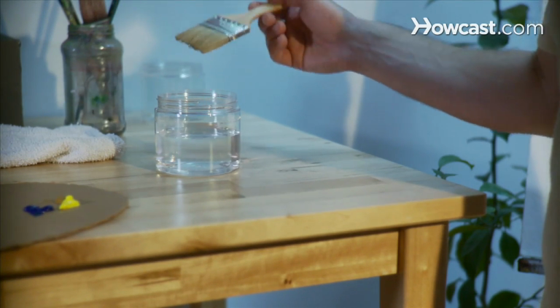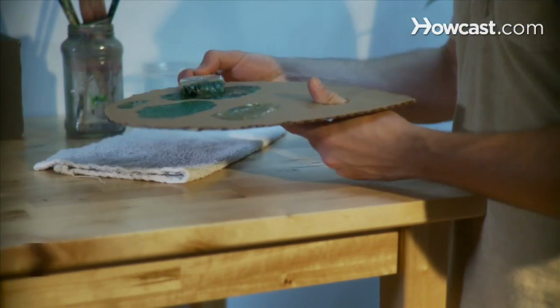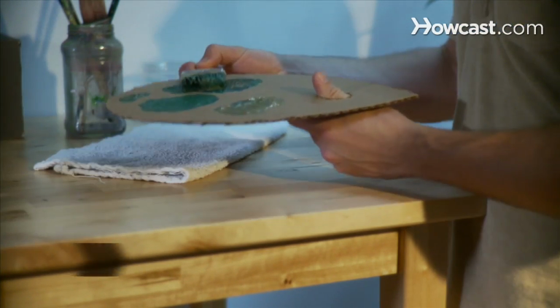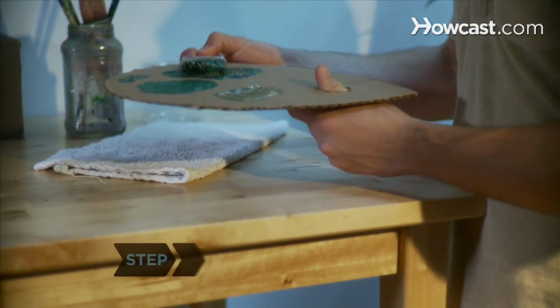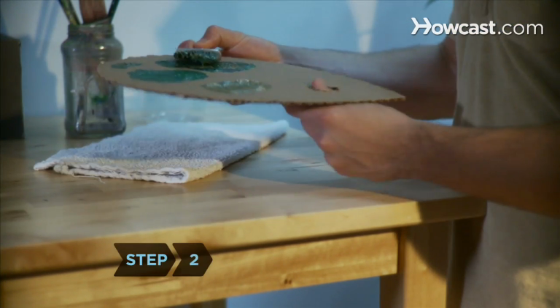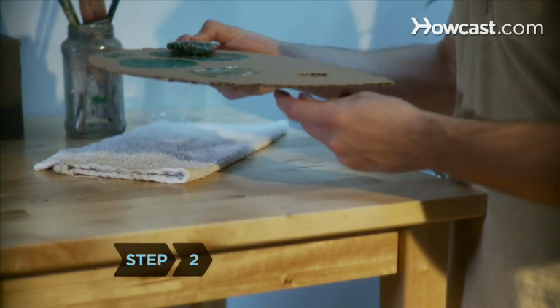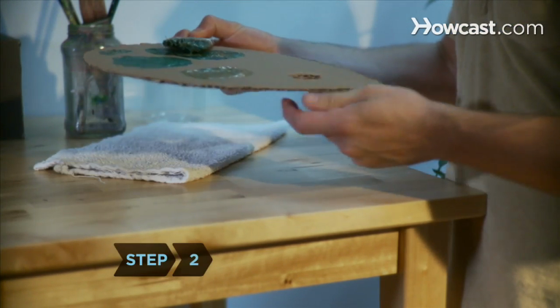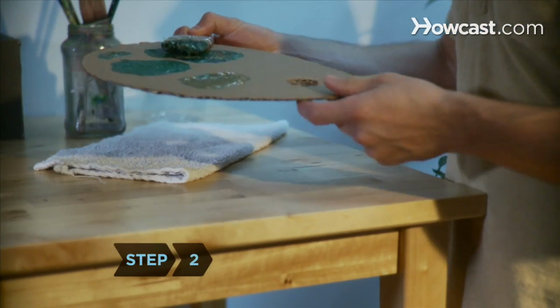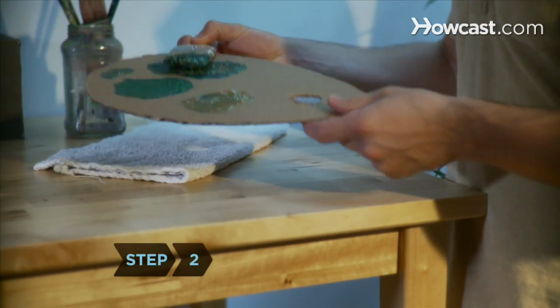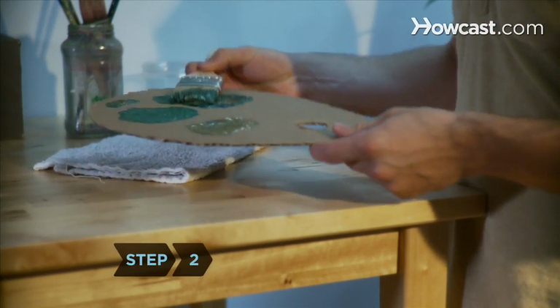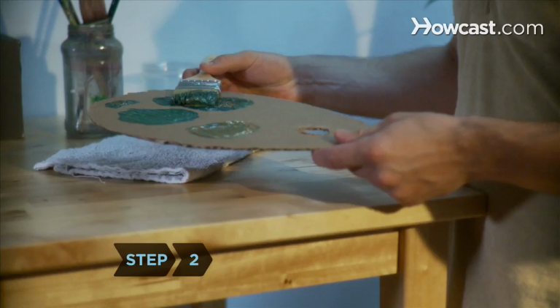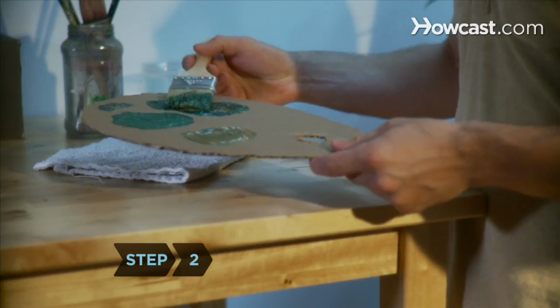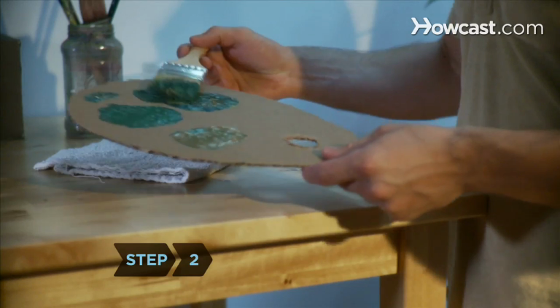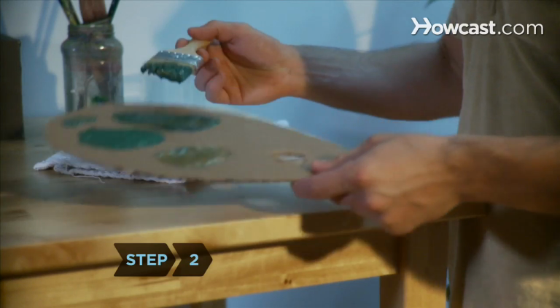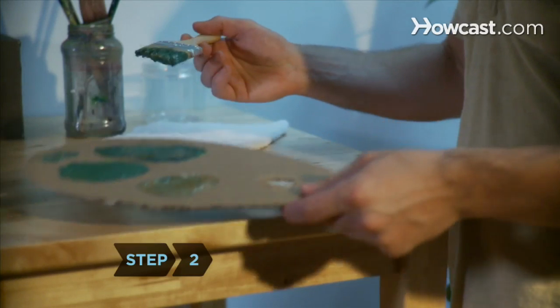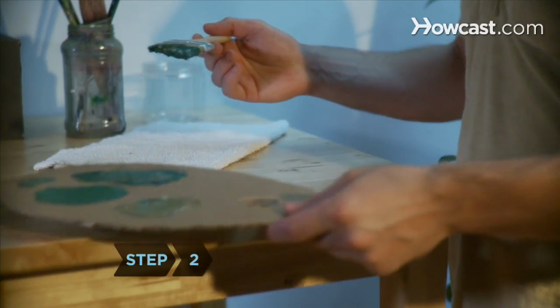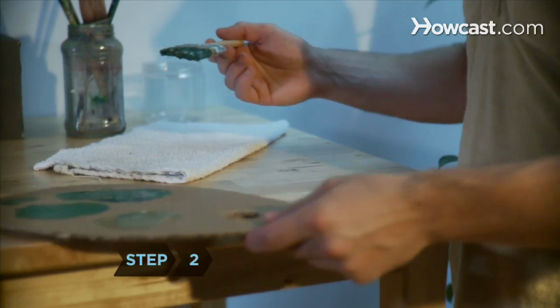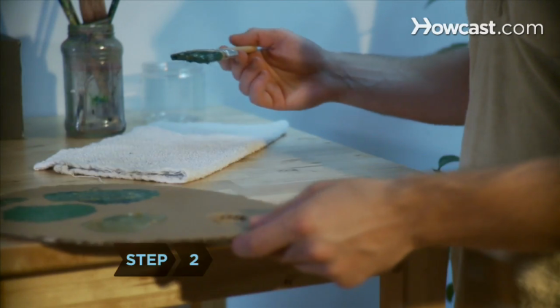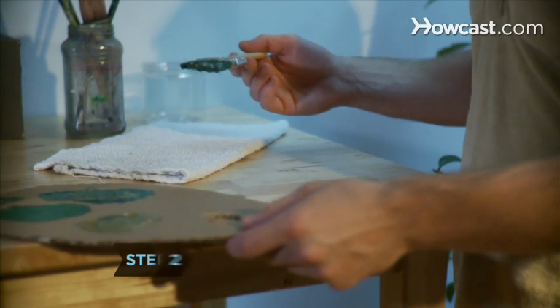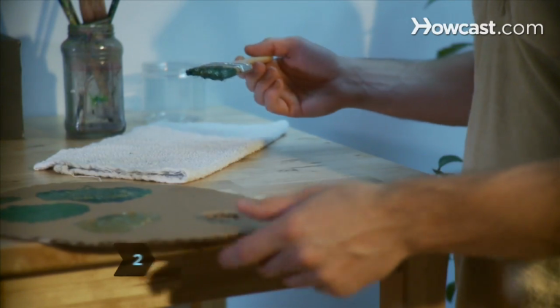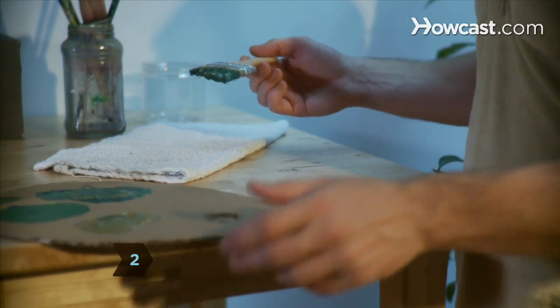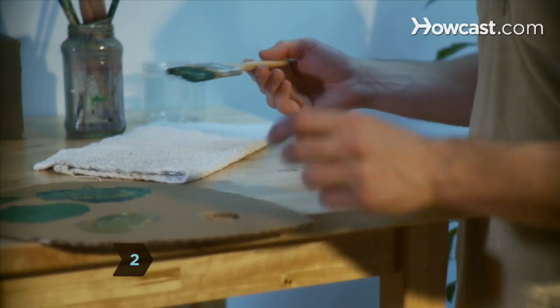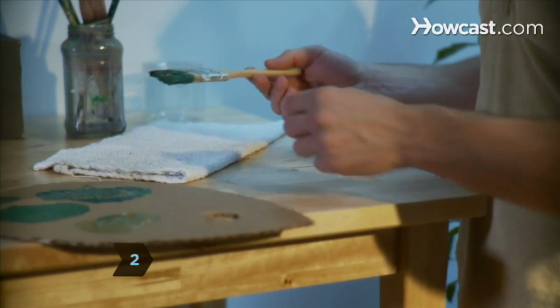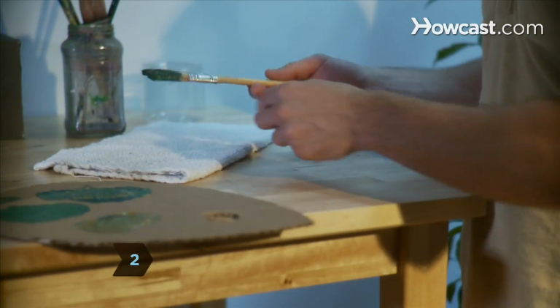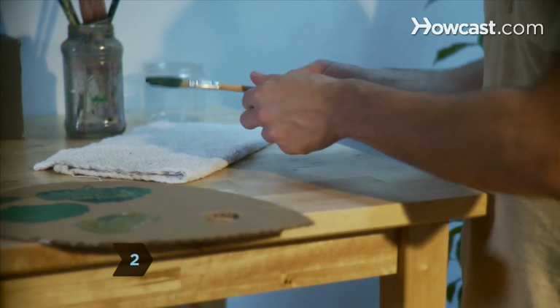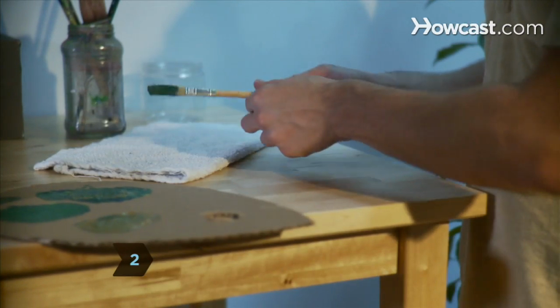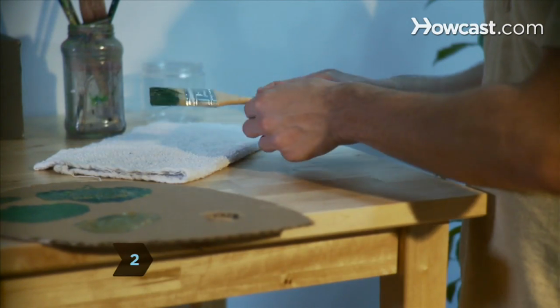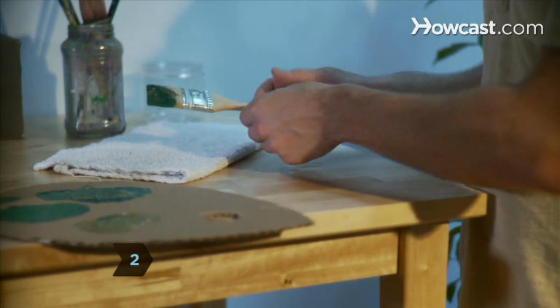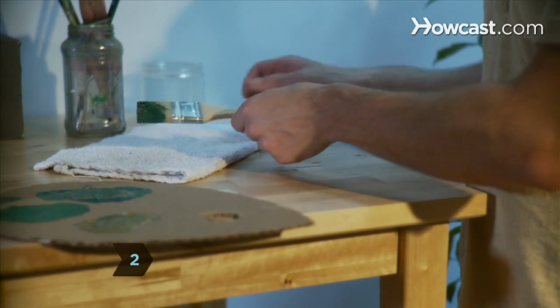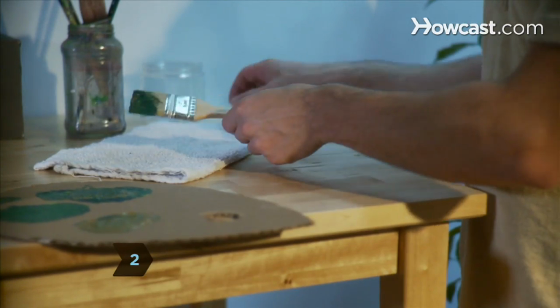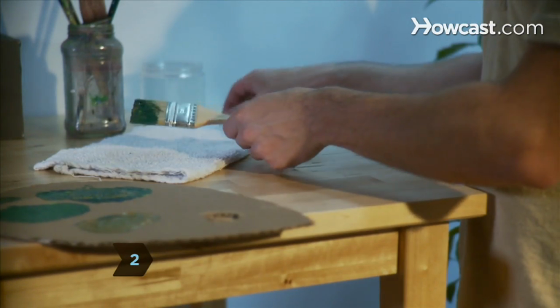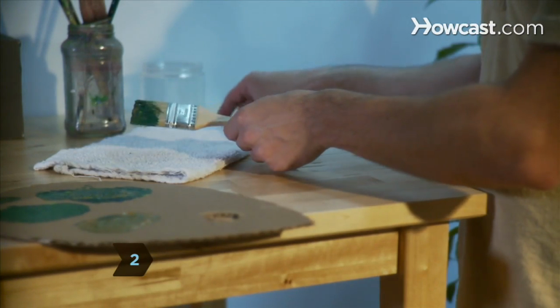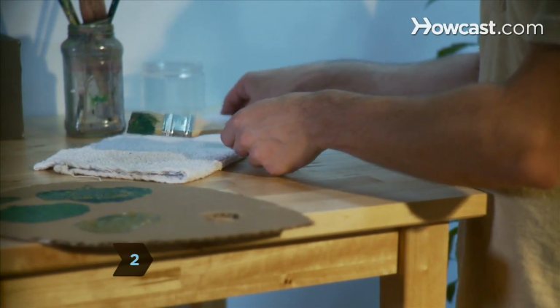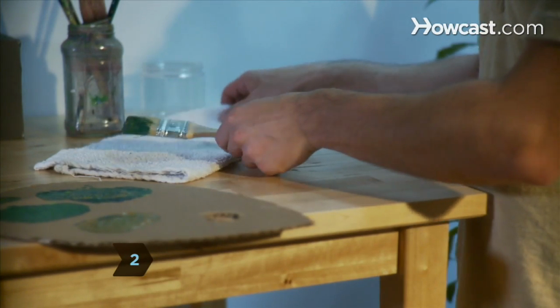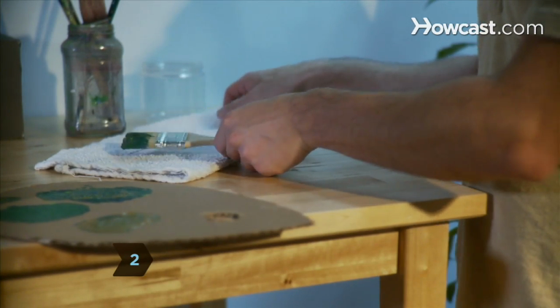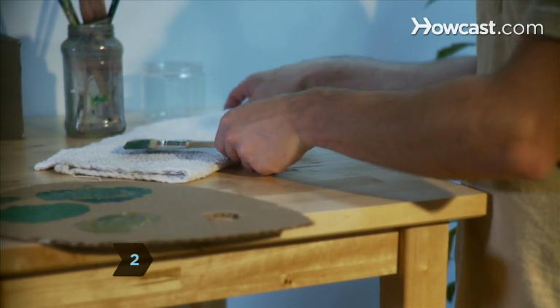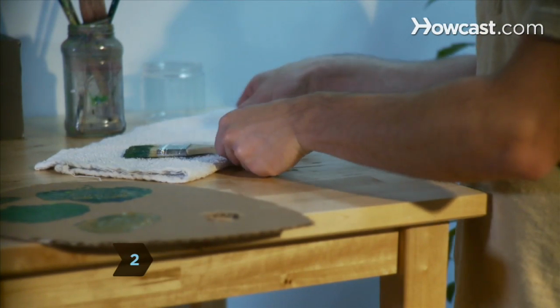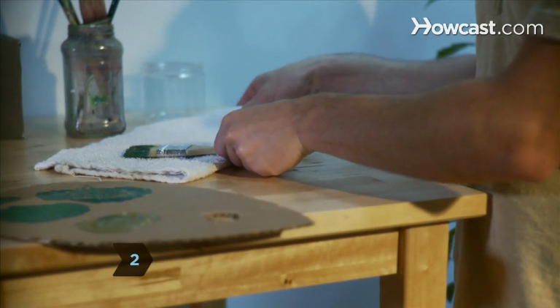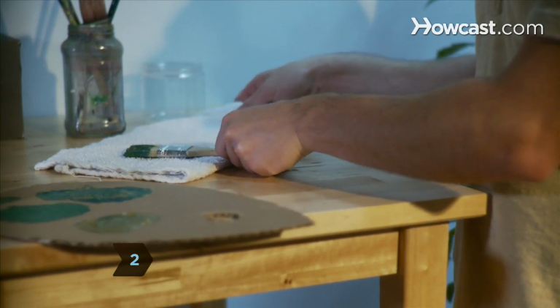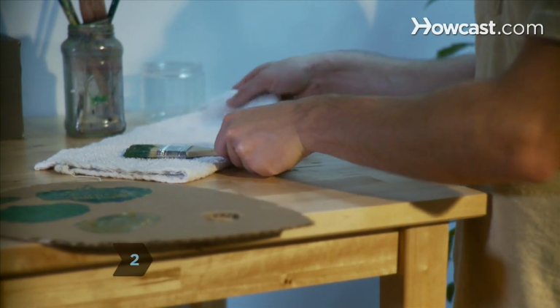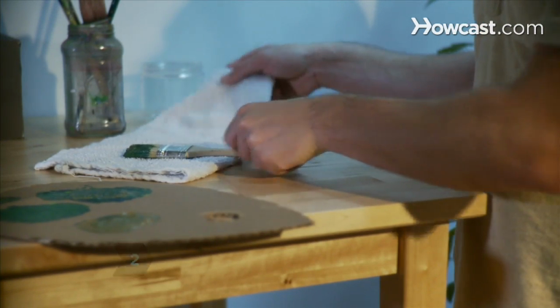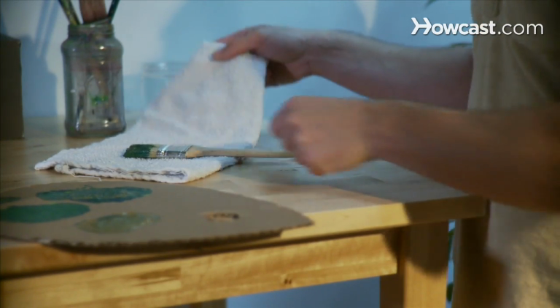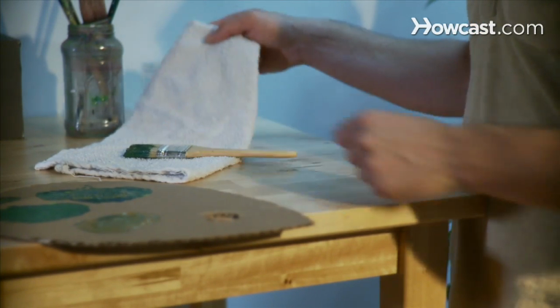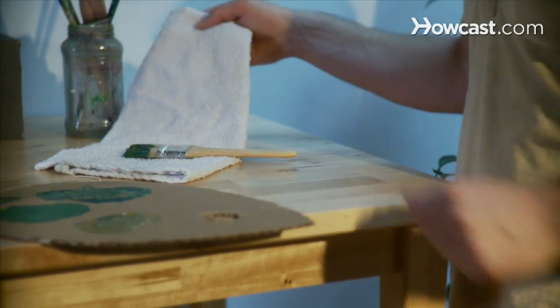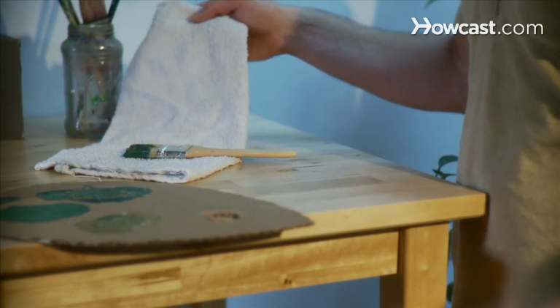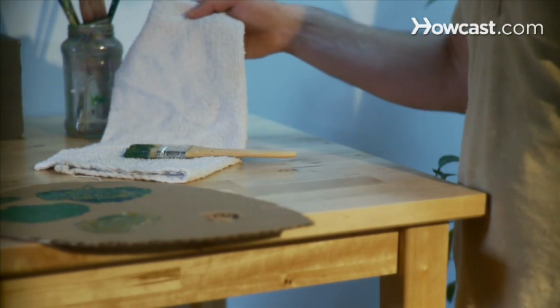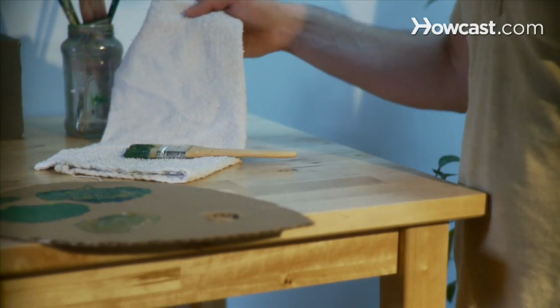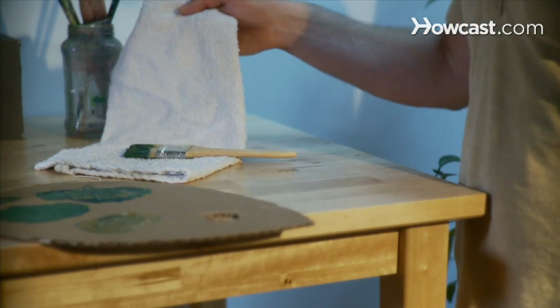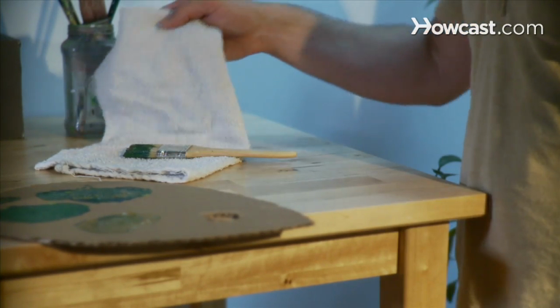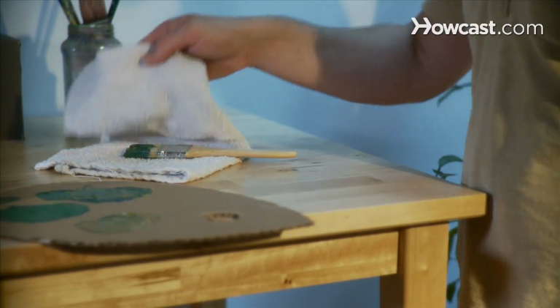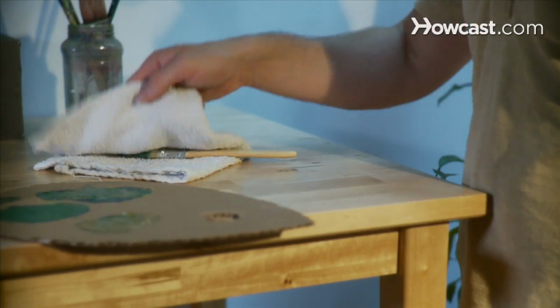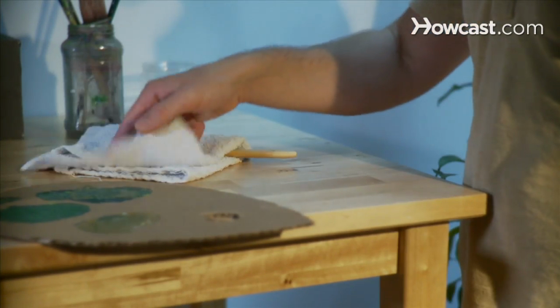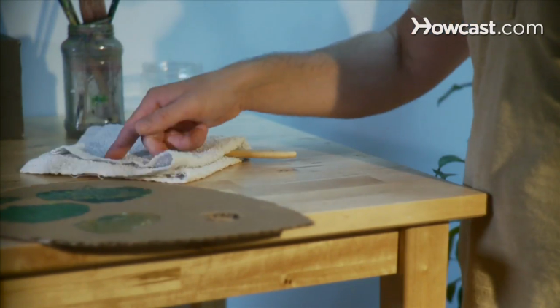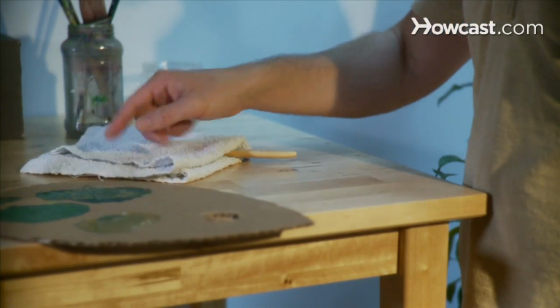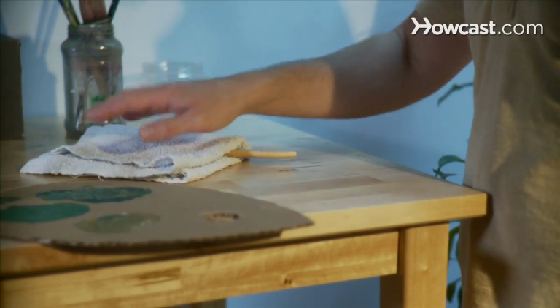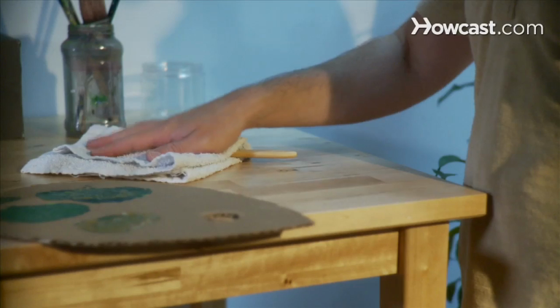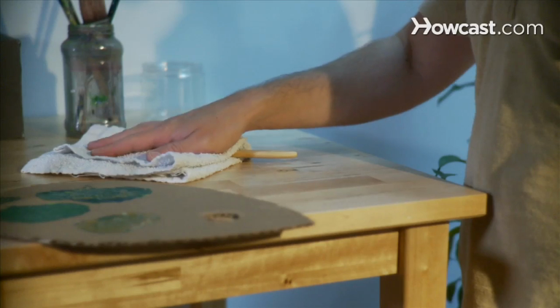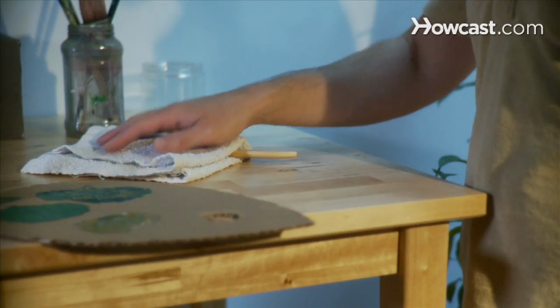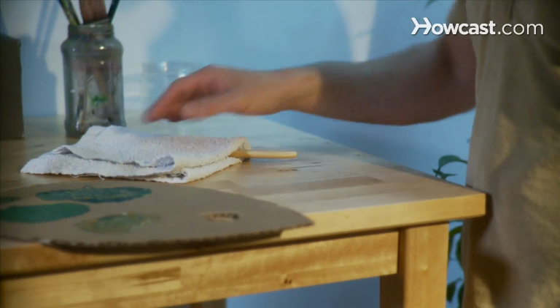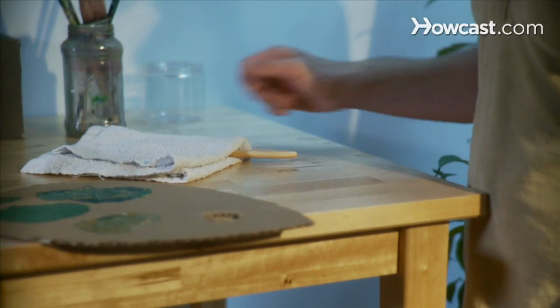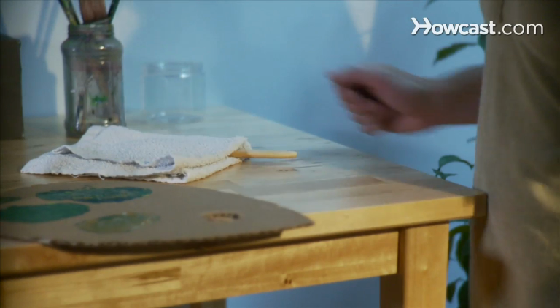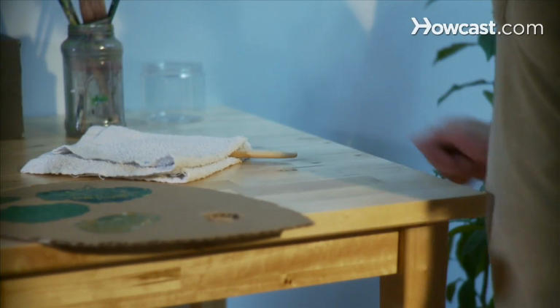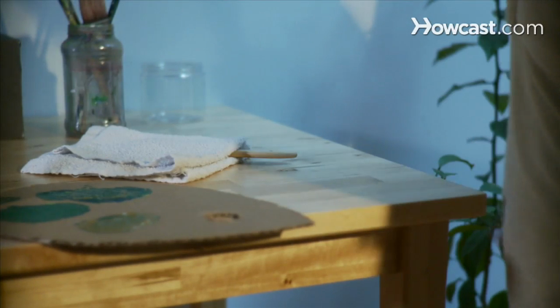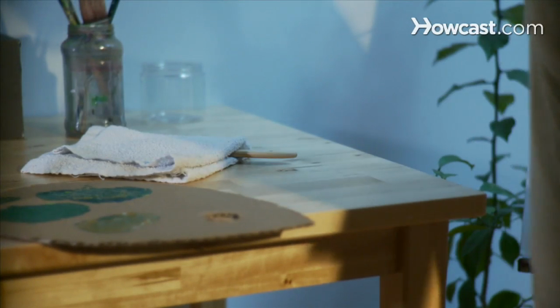Step 2. Whenever you take a break, wrap the paint brush in a clean rag that's been soaked in paint thinner. Keep the wrapped brush out of the sun.